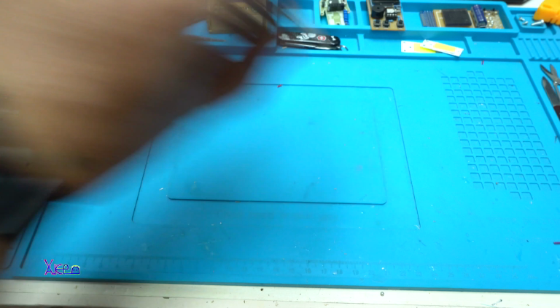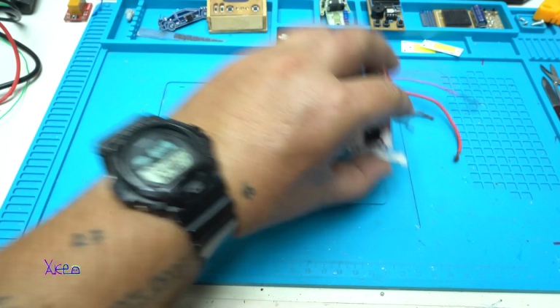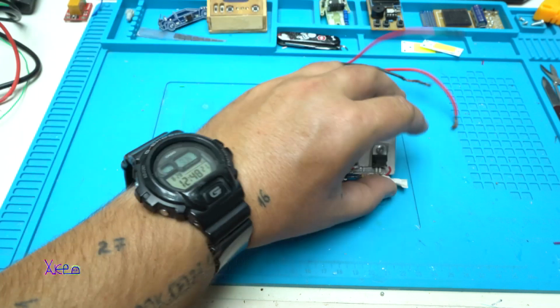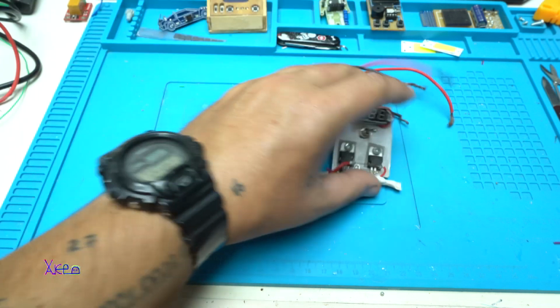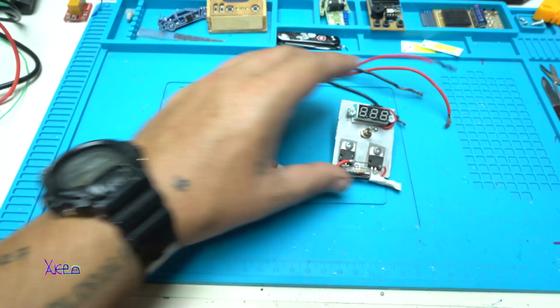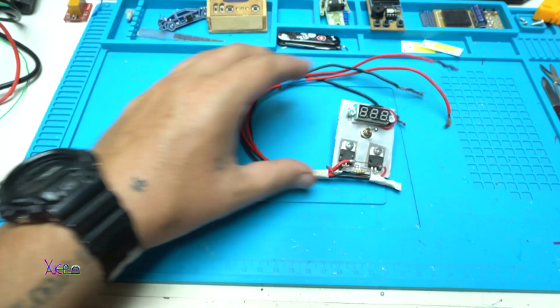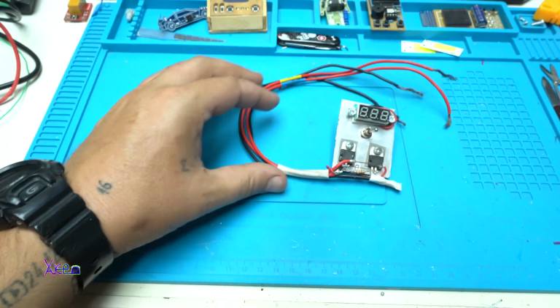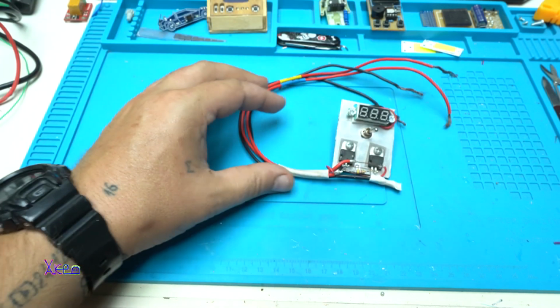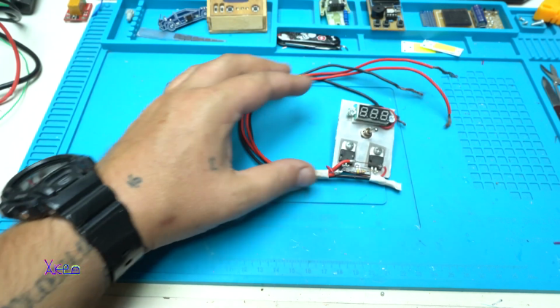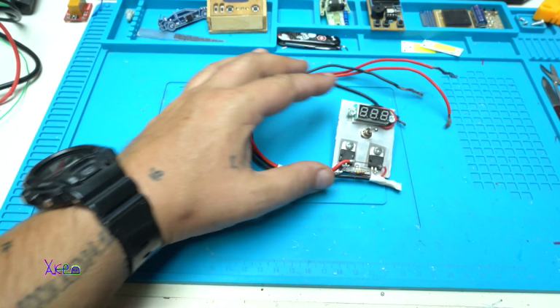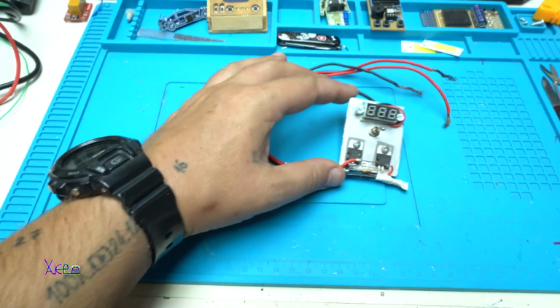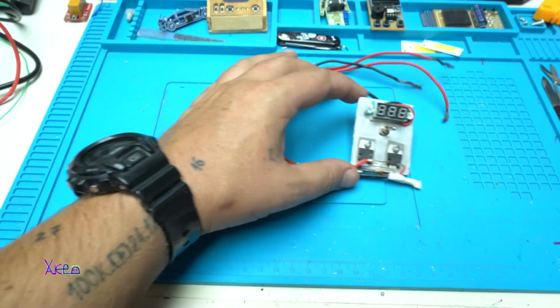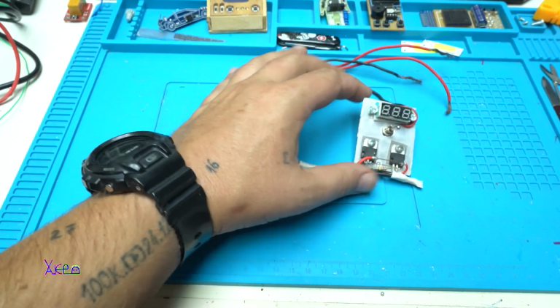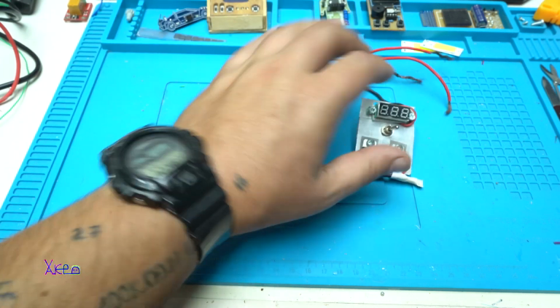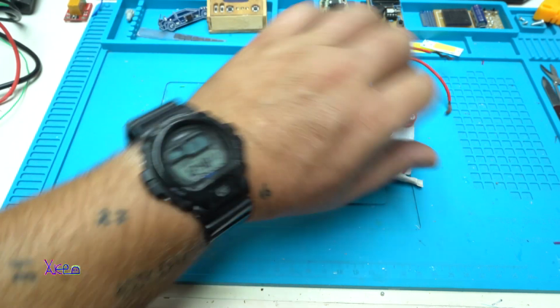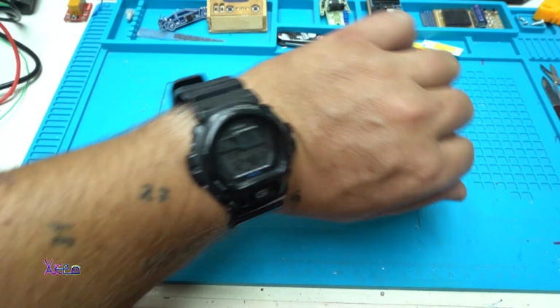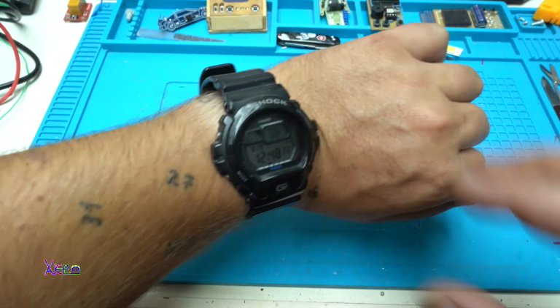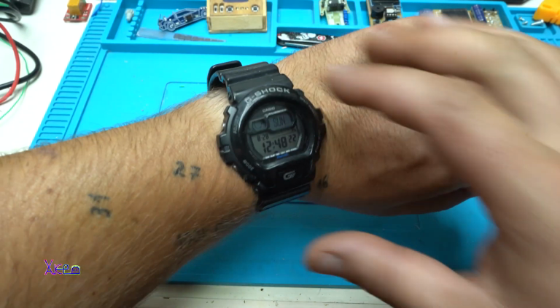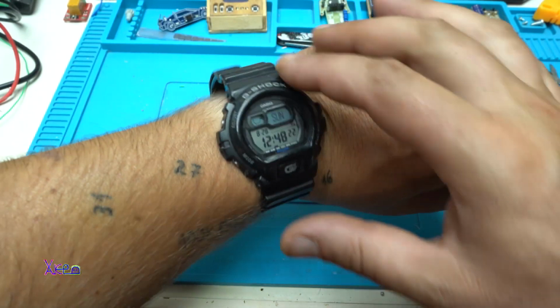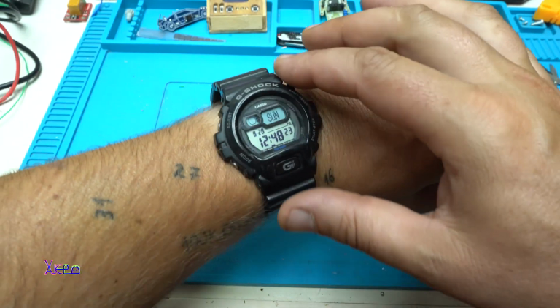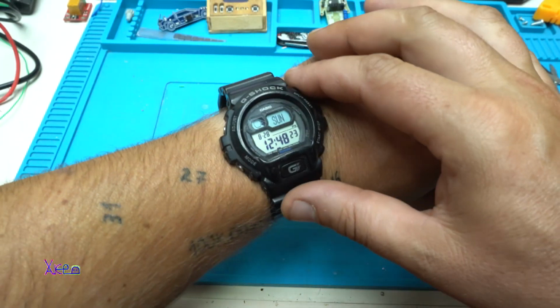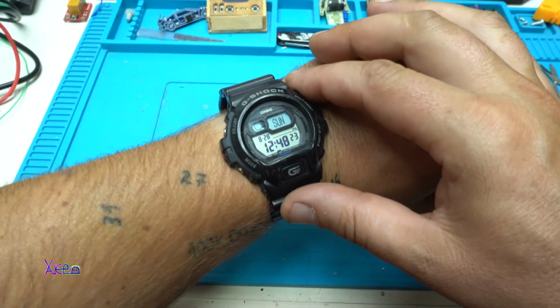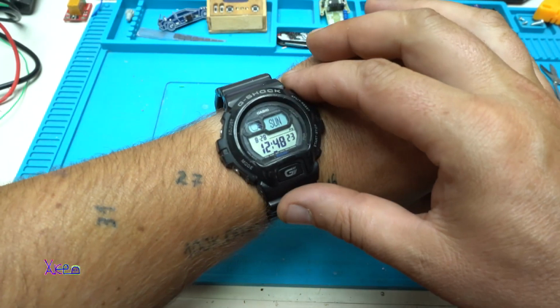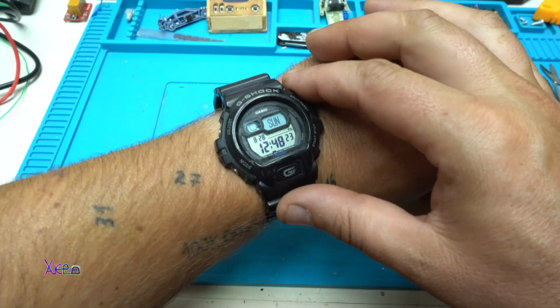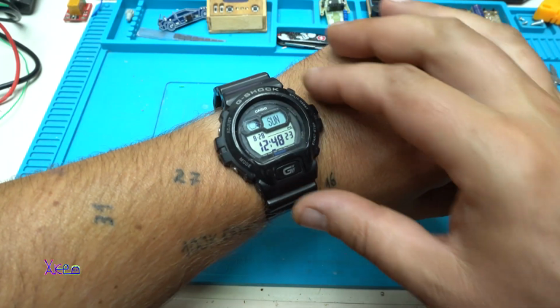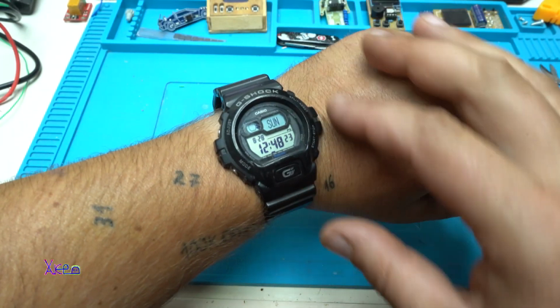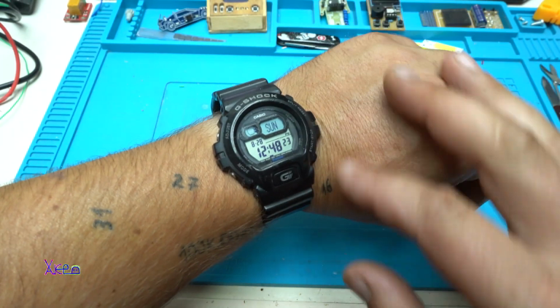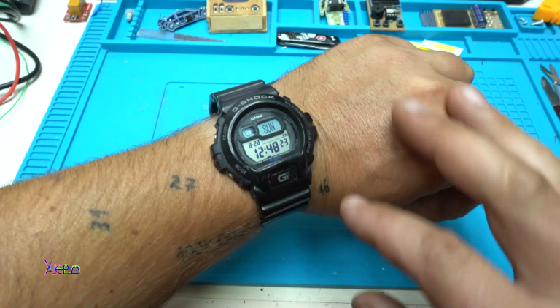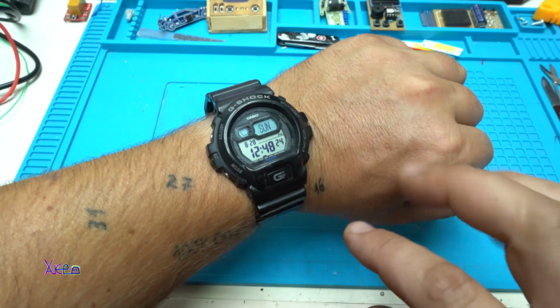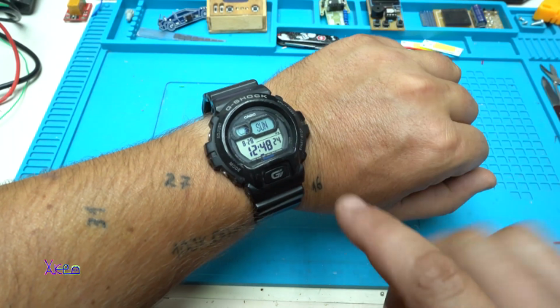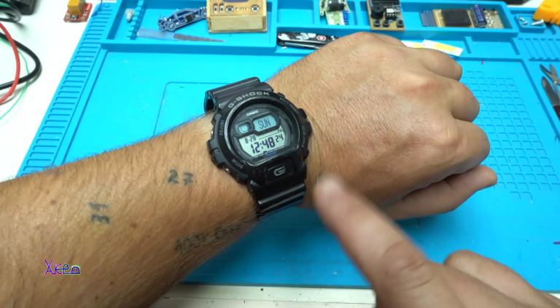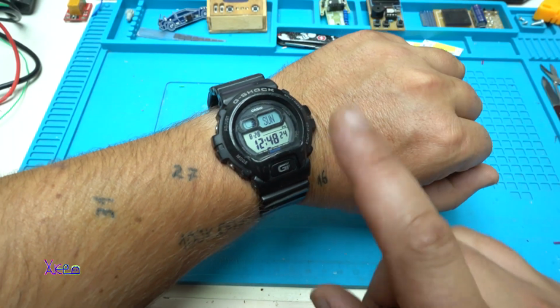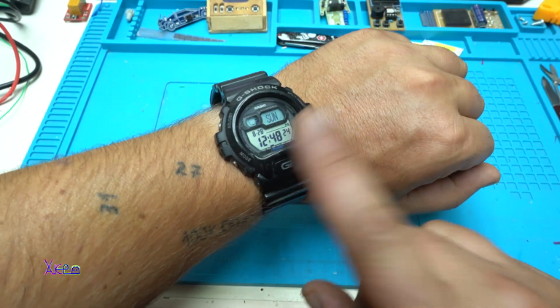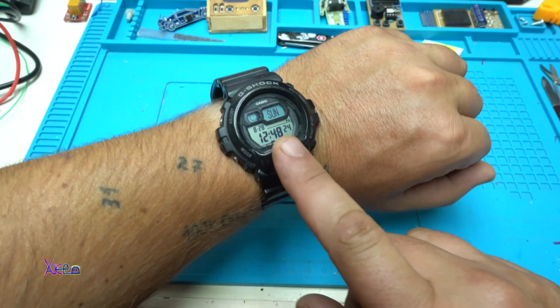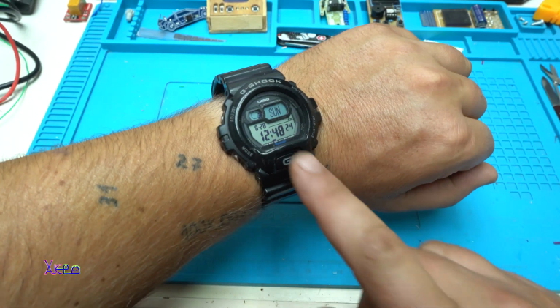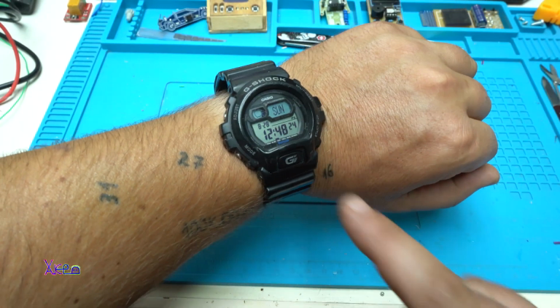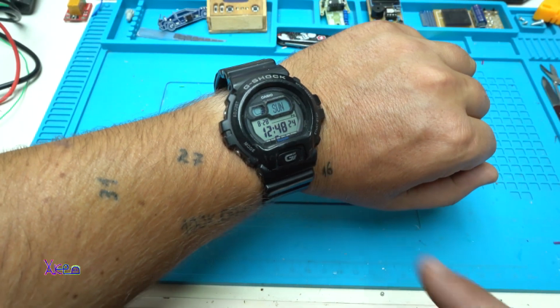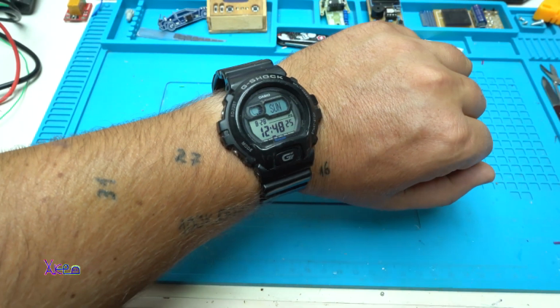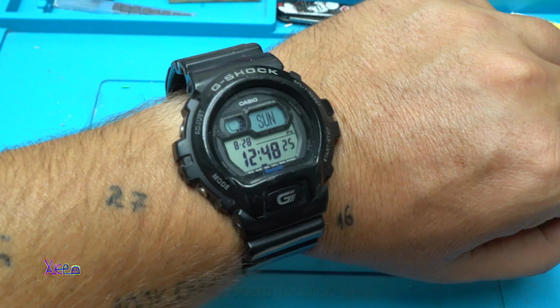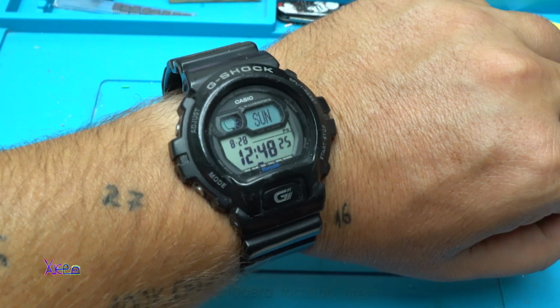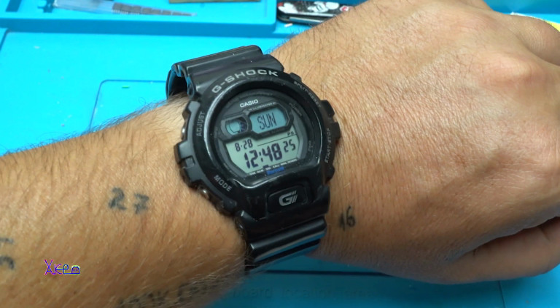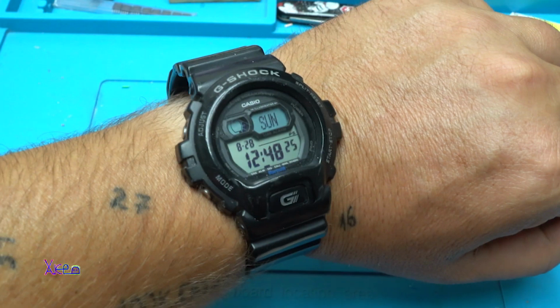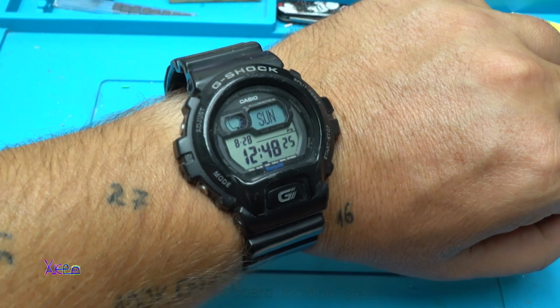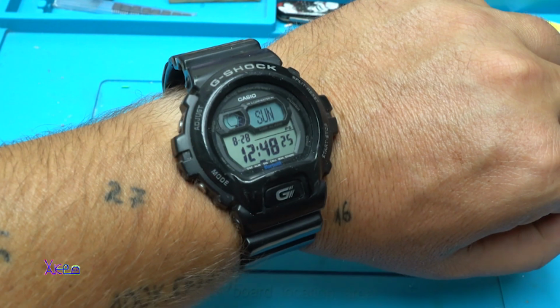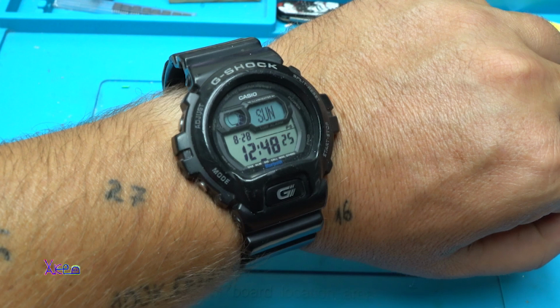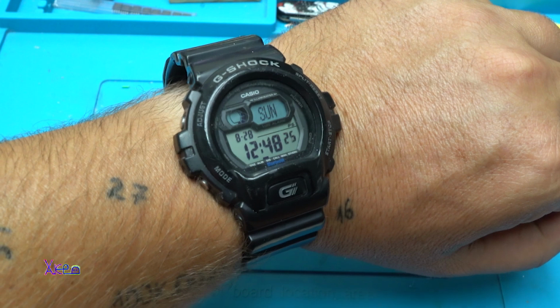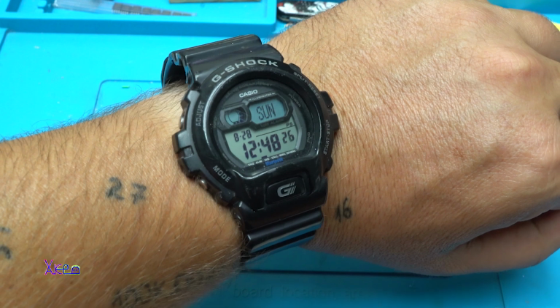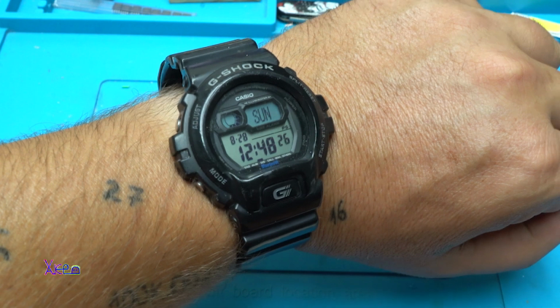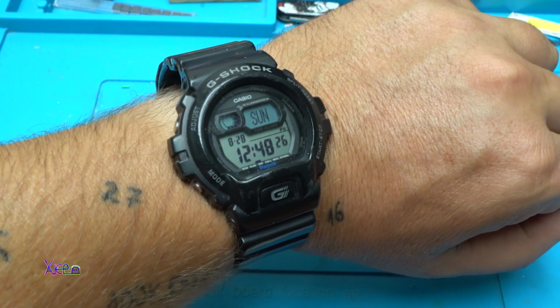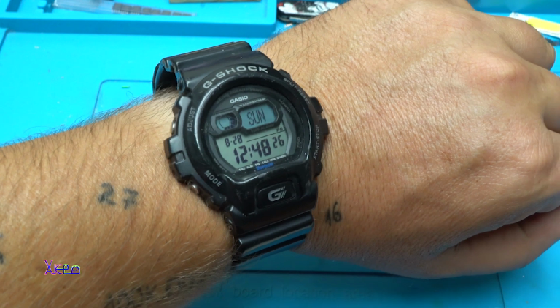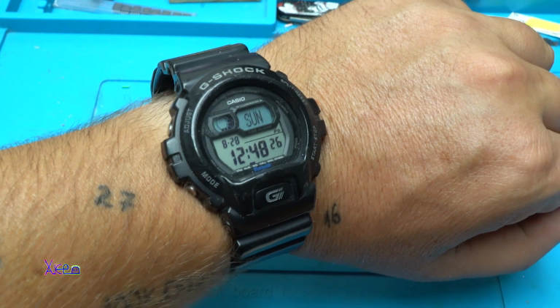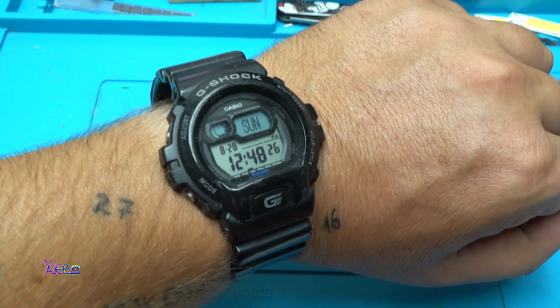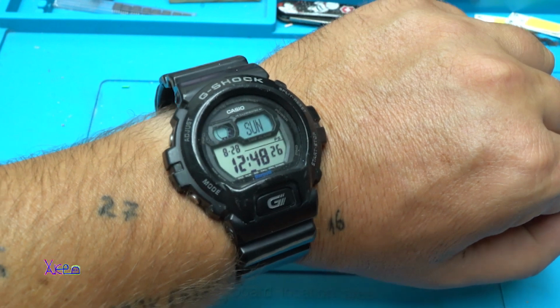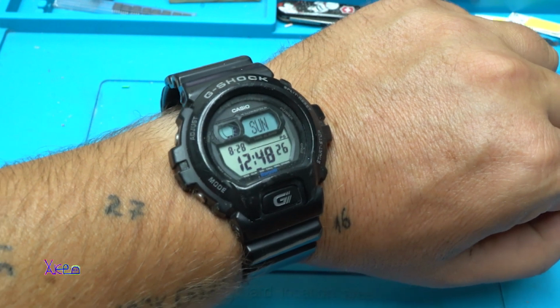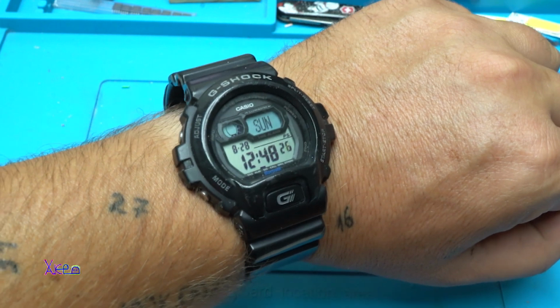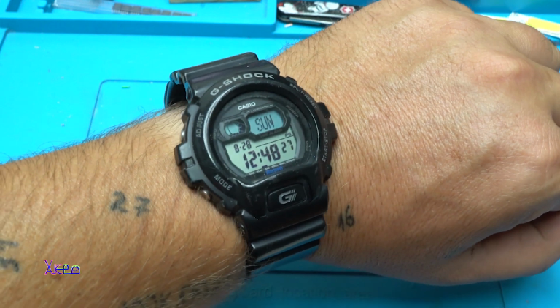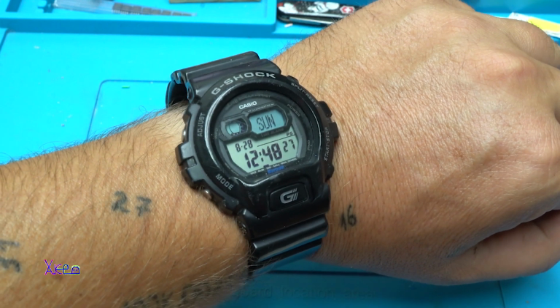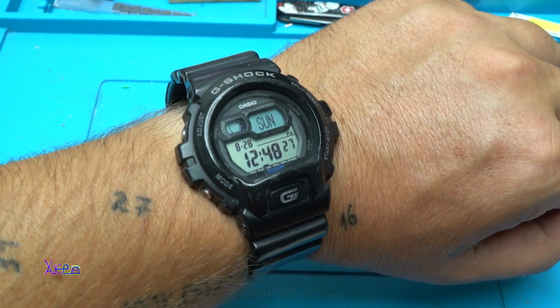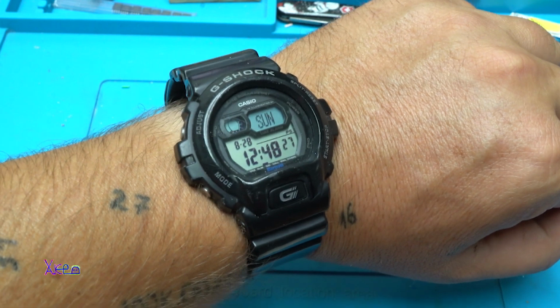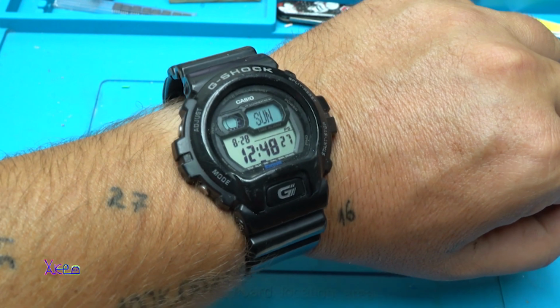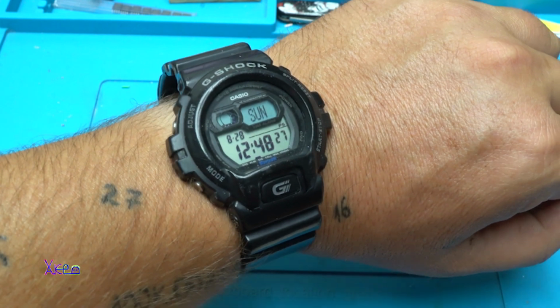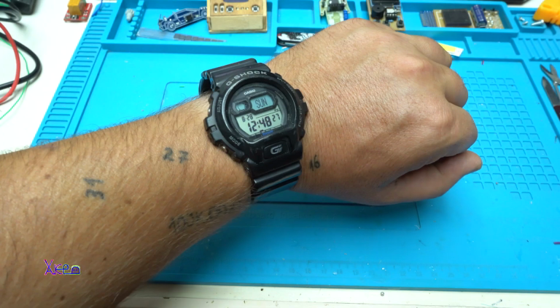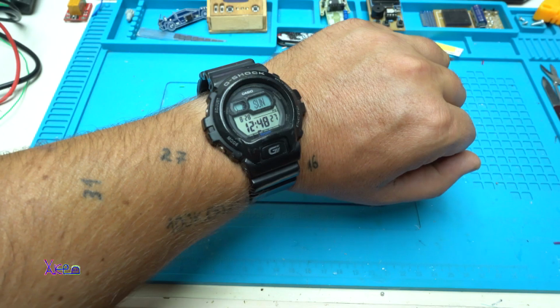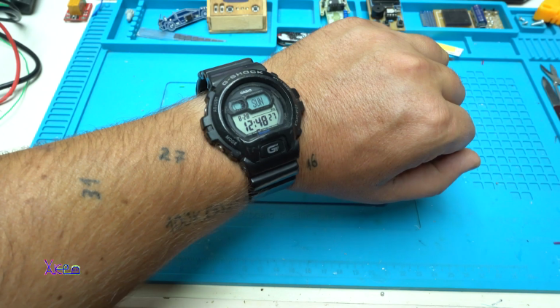Hello and welcome back to my channel. Today is the 28th of August 2022 and I have a quick video for you.